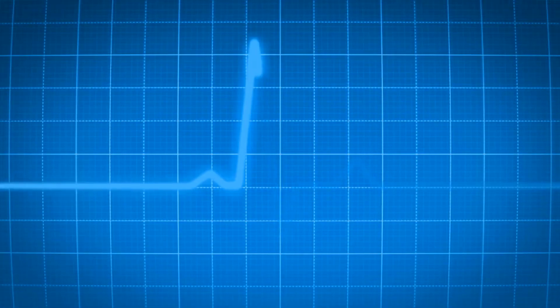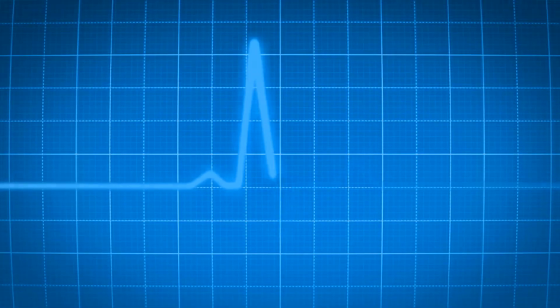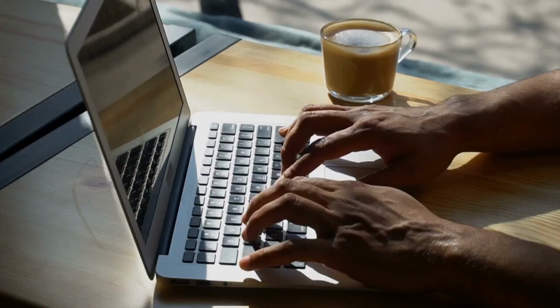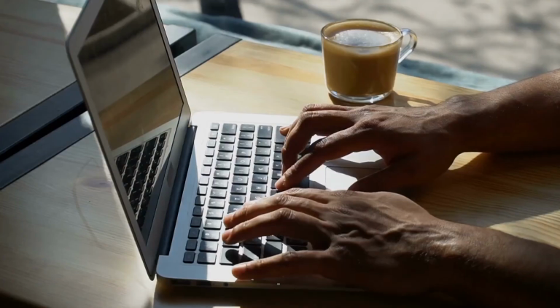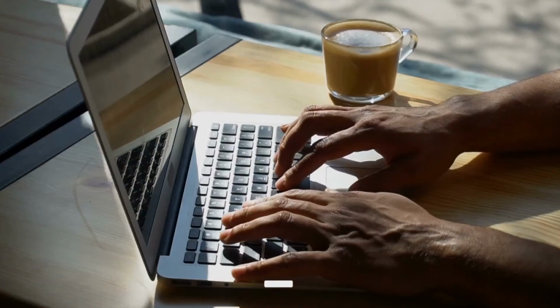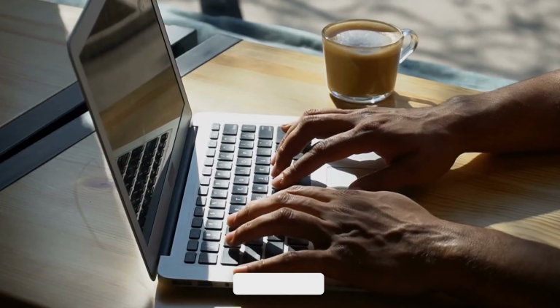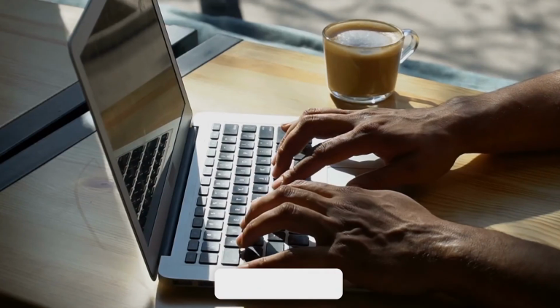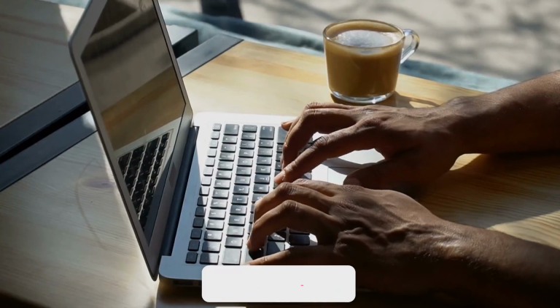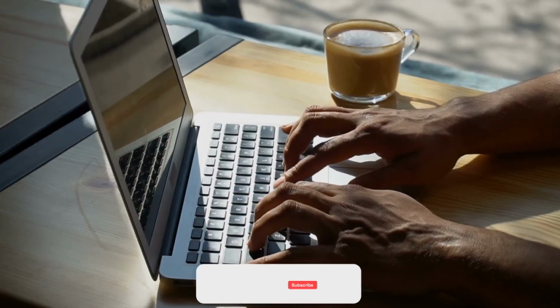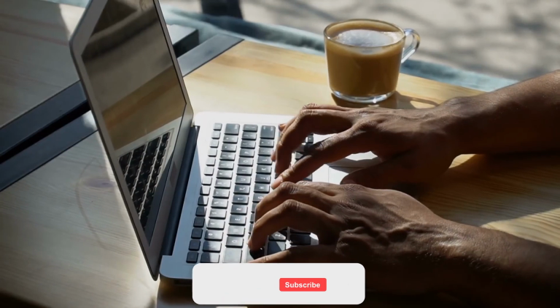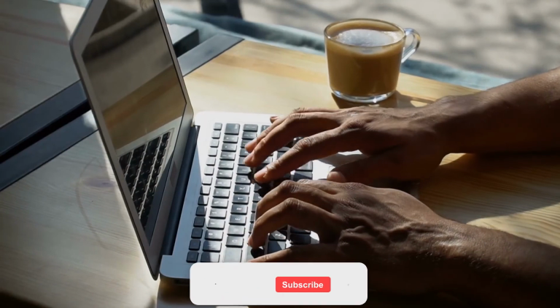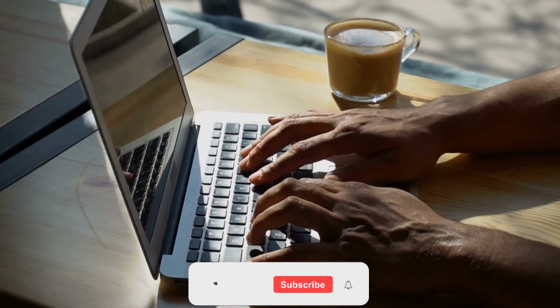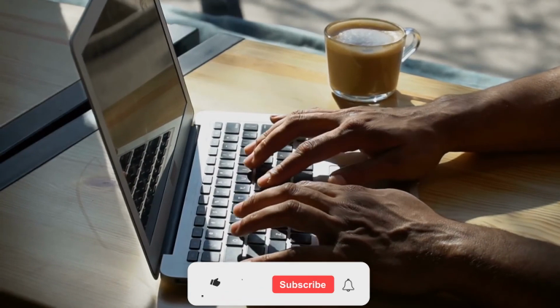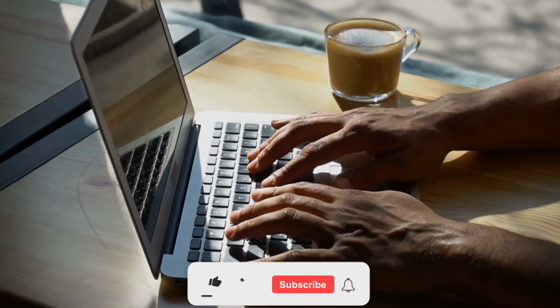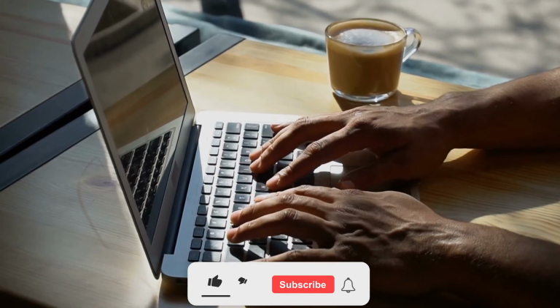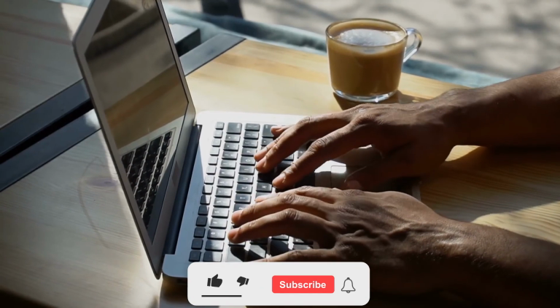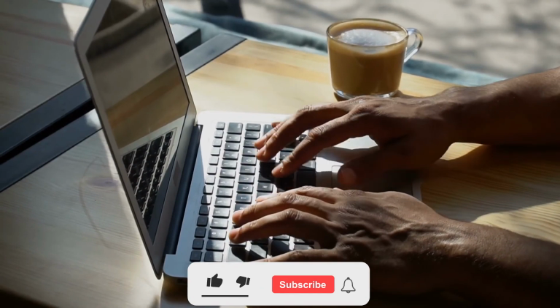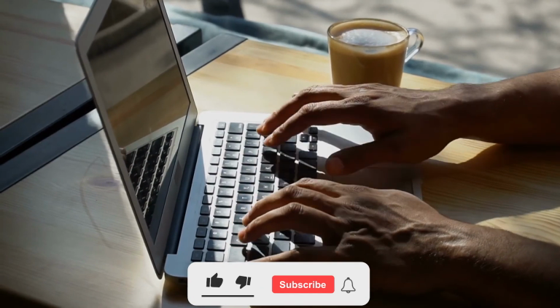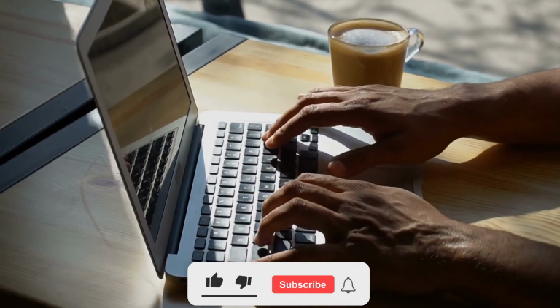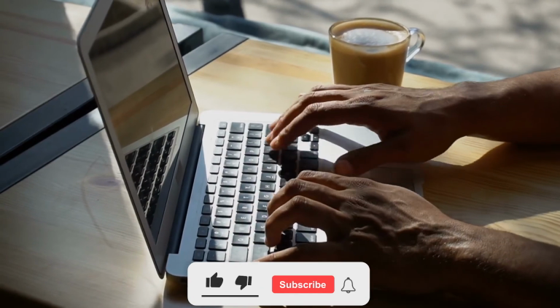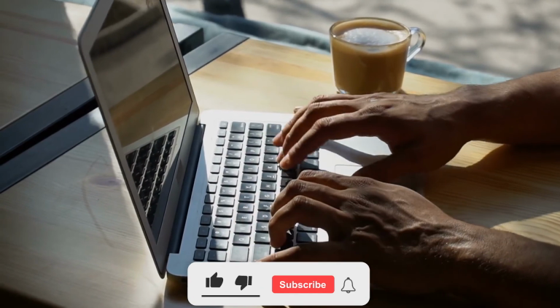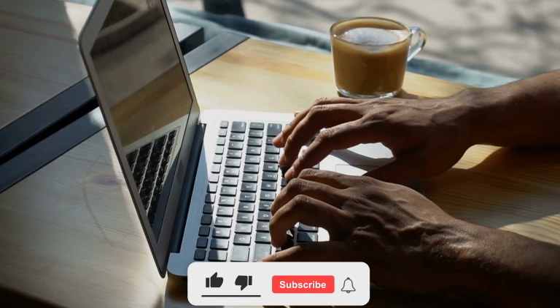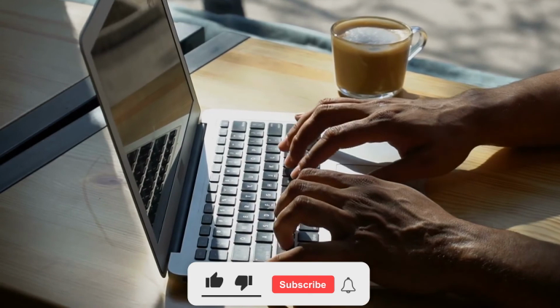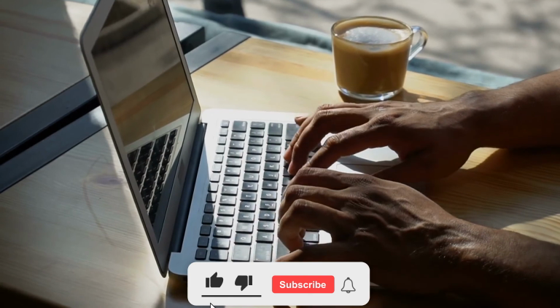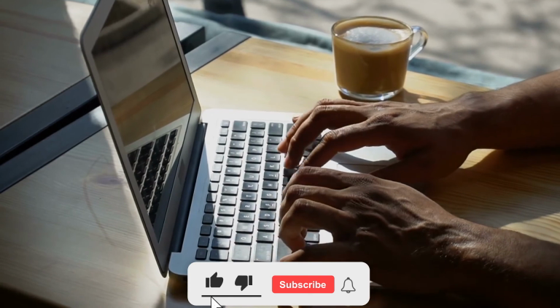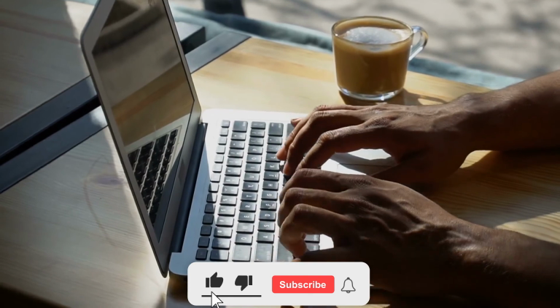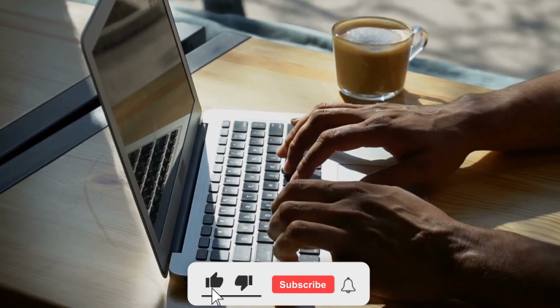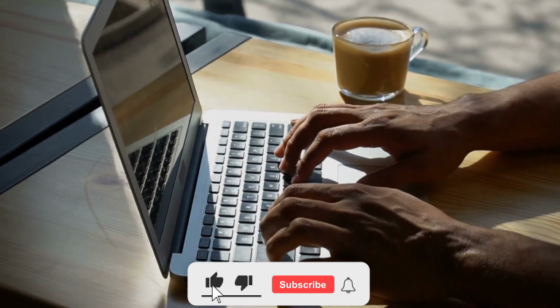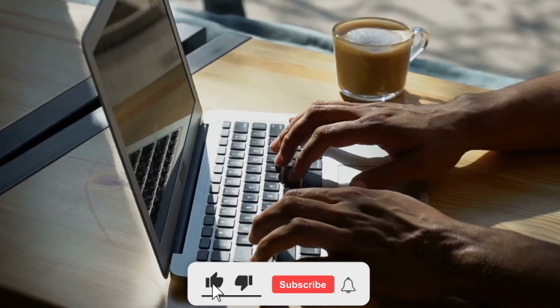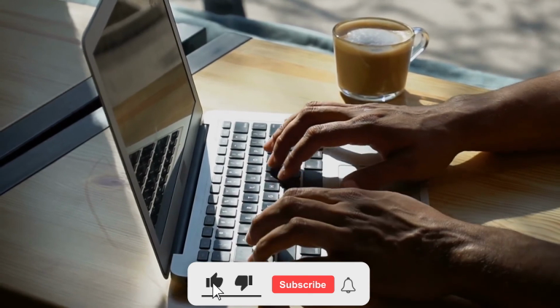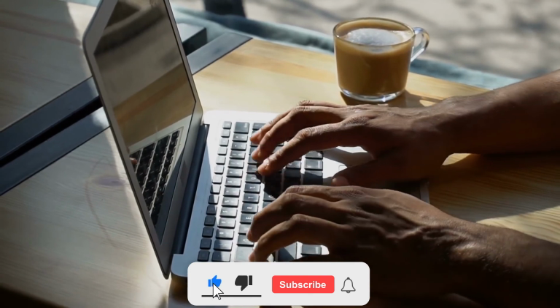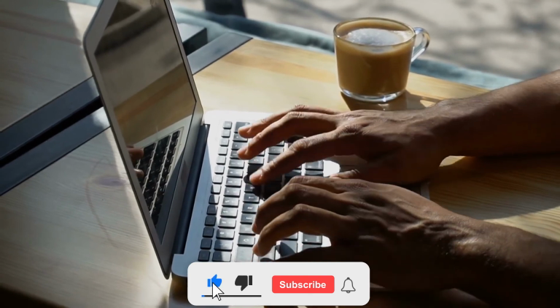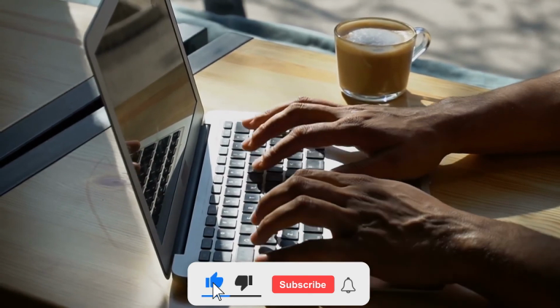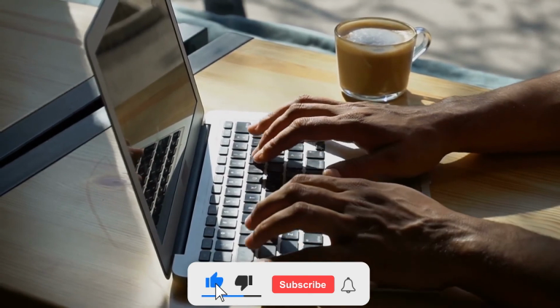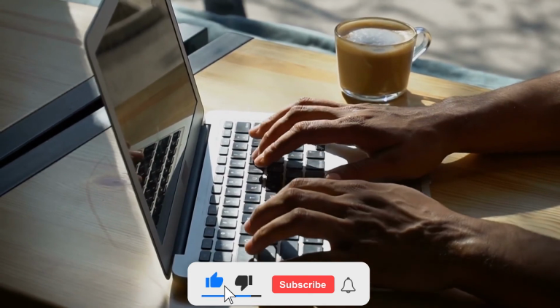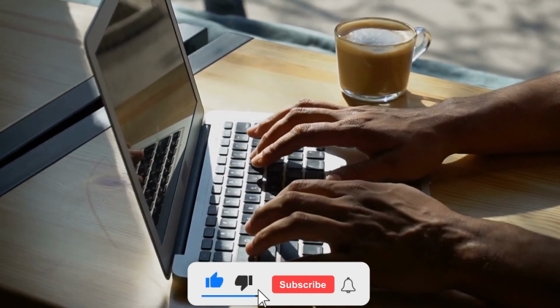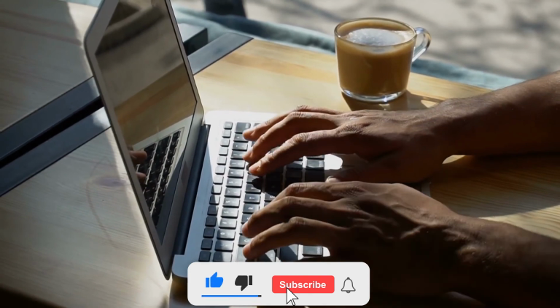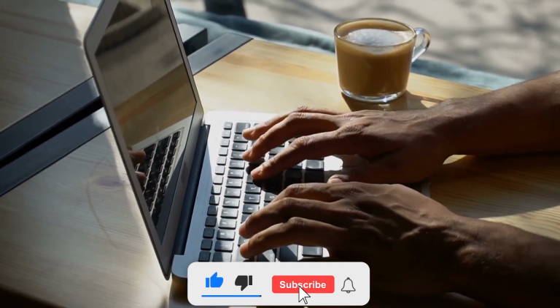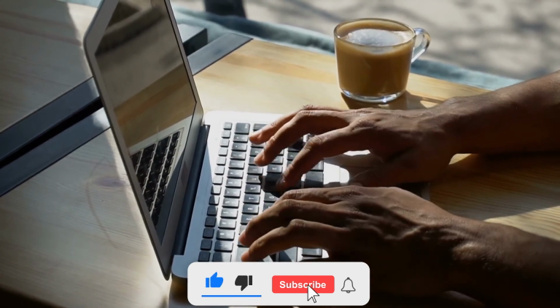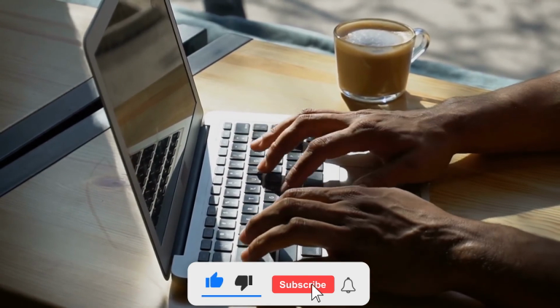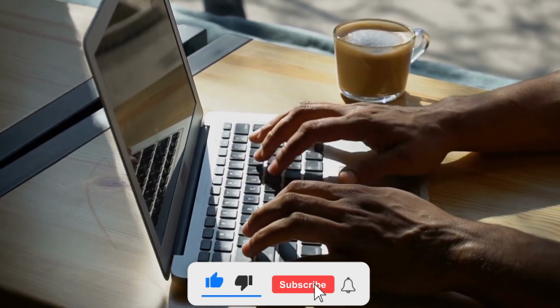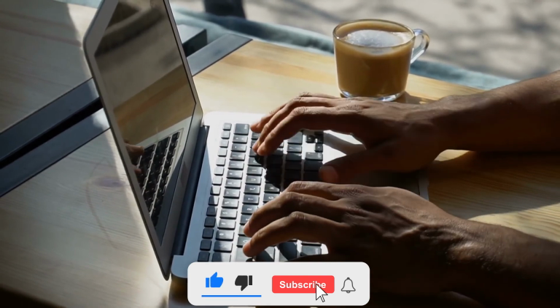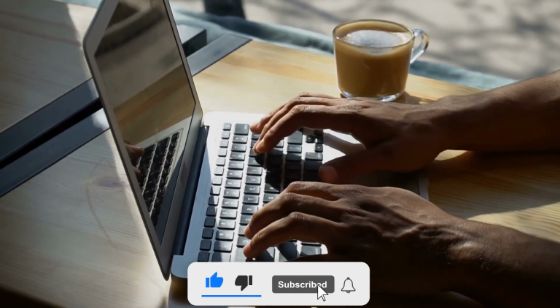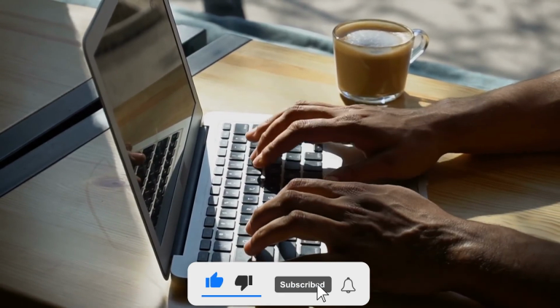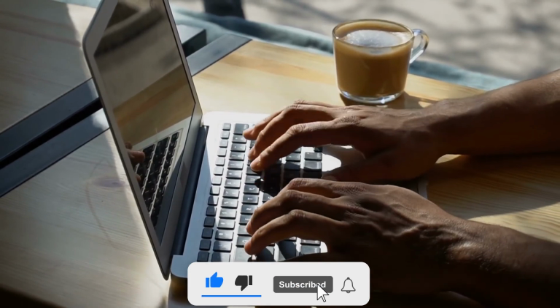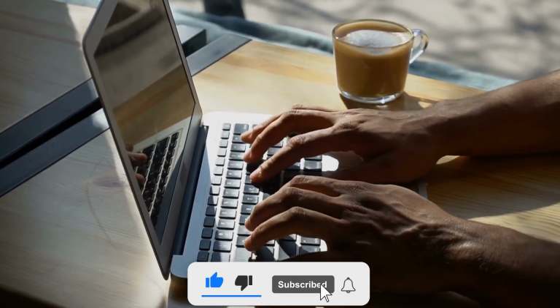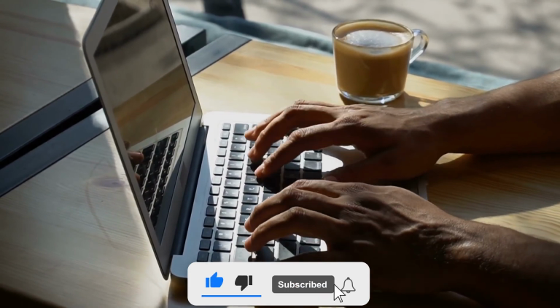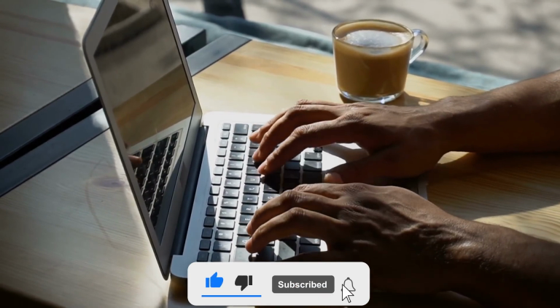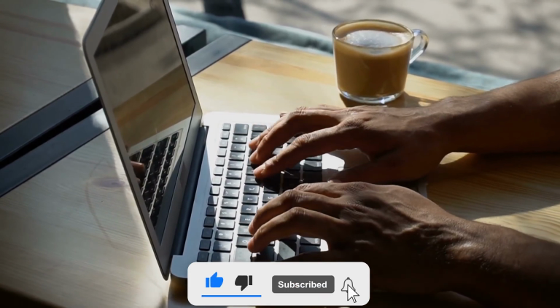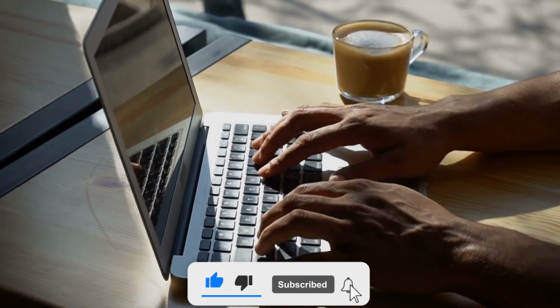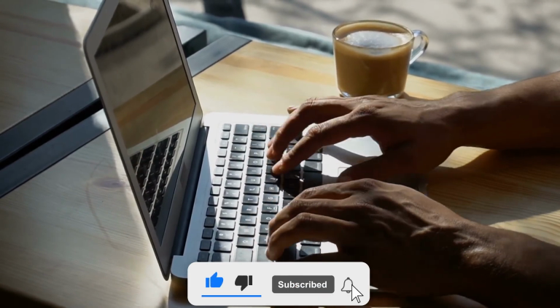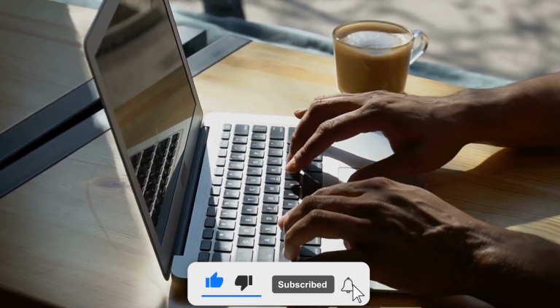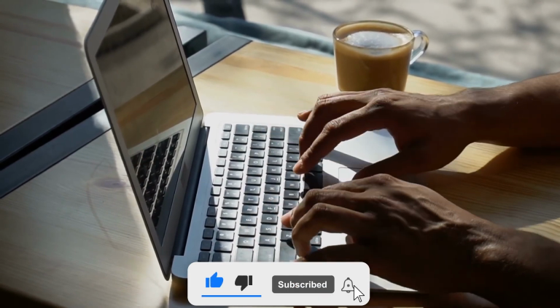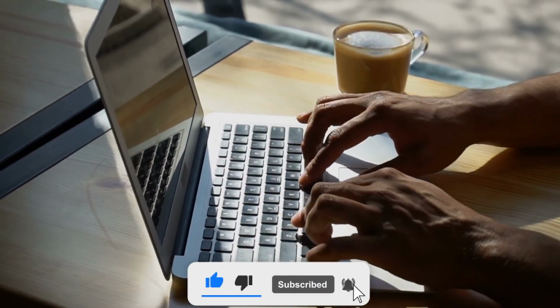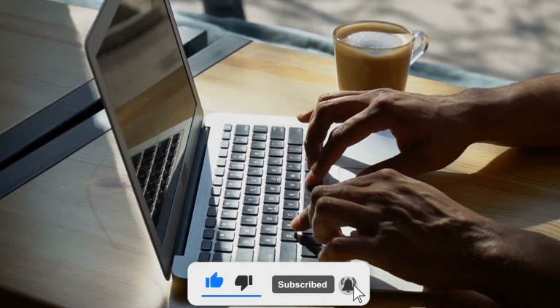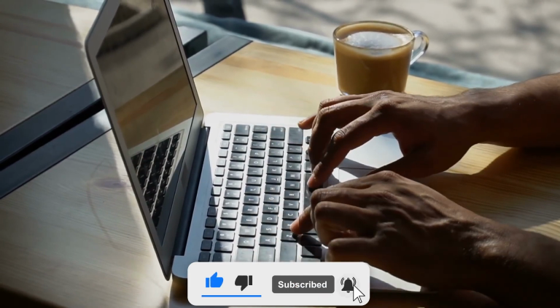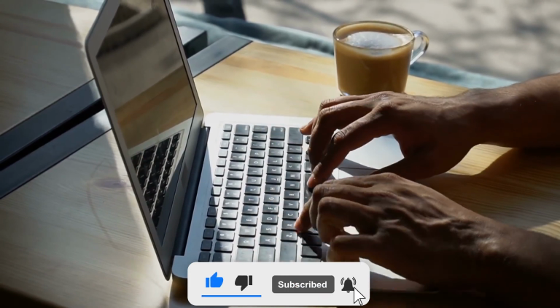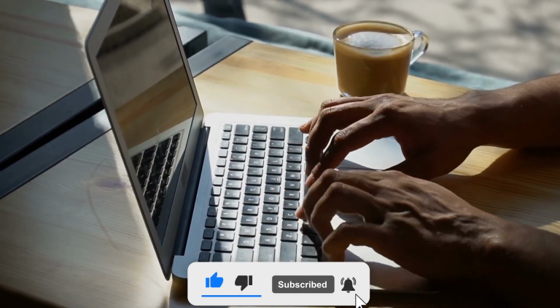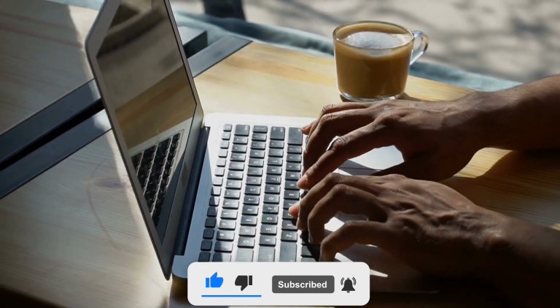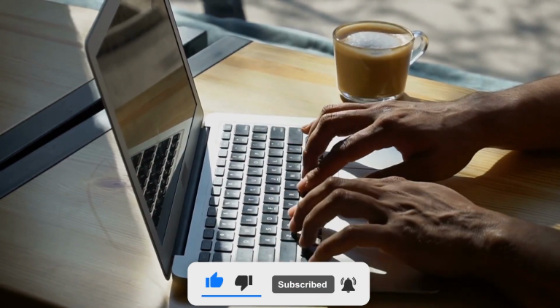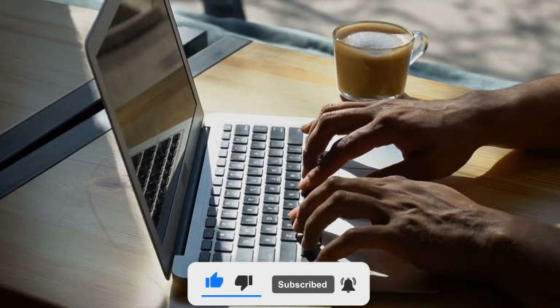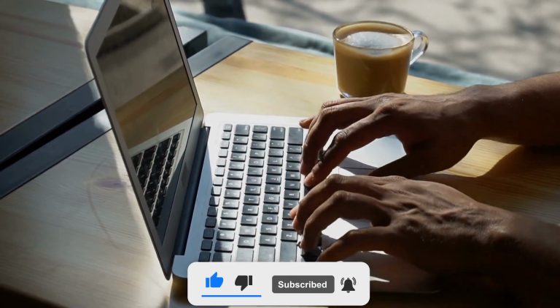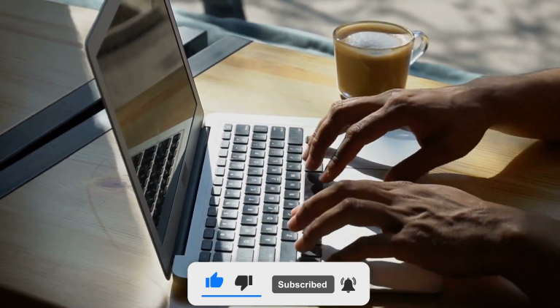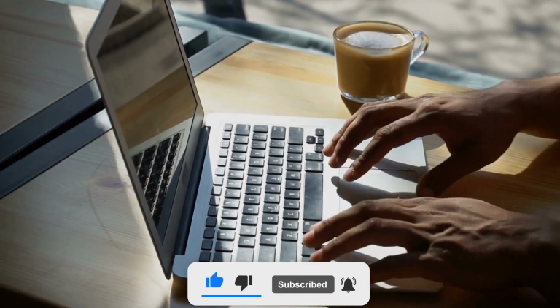And that's all for today. Do drop this video a like, subscribe to our channel, and turn on your post notifications. See you soon!